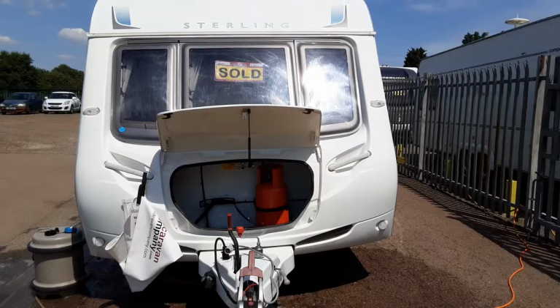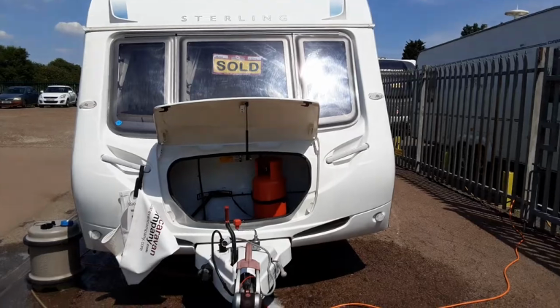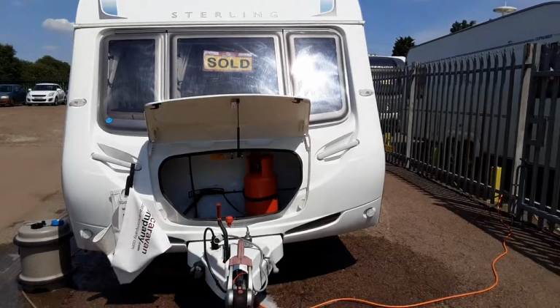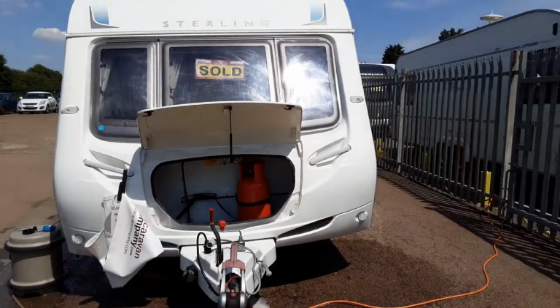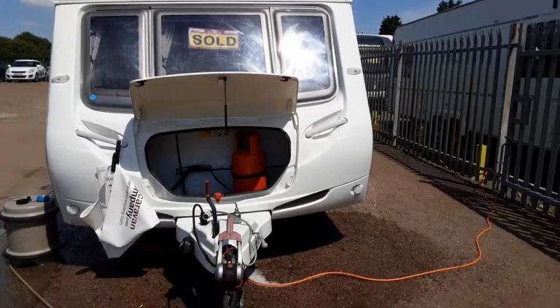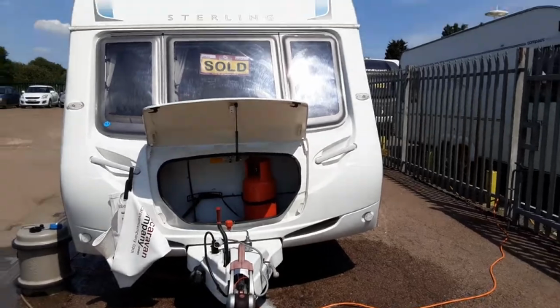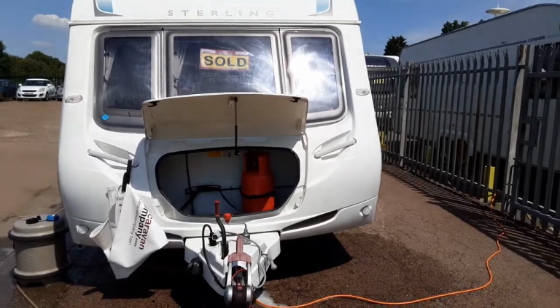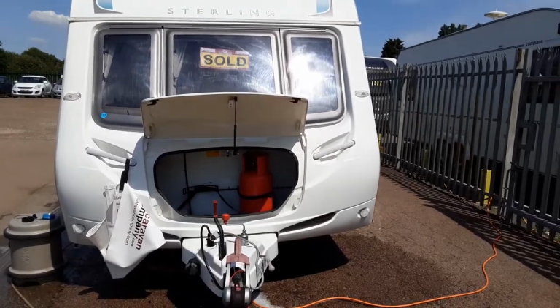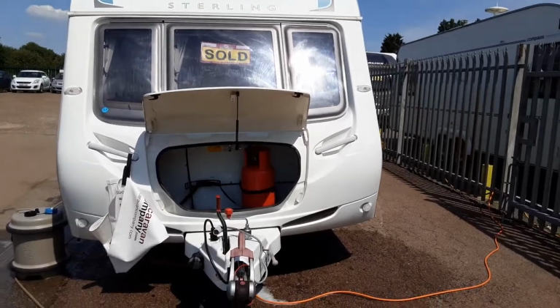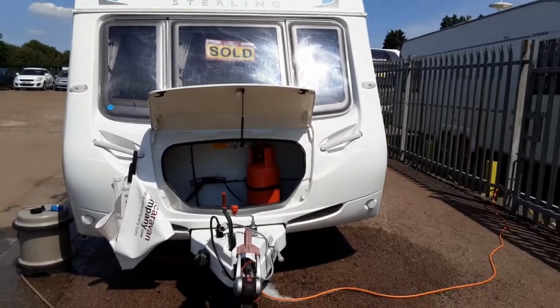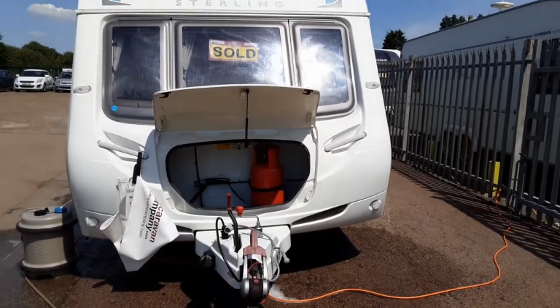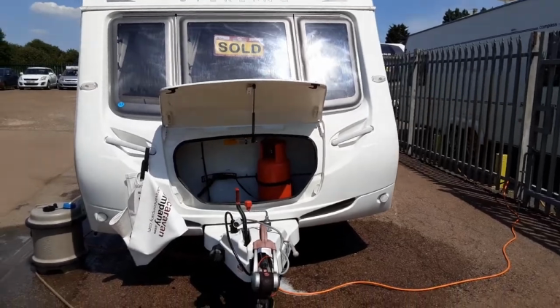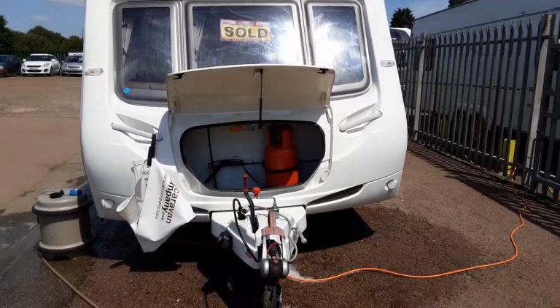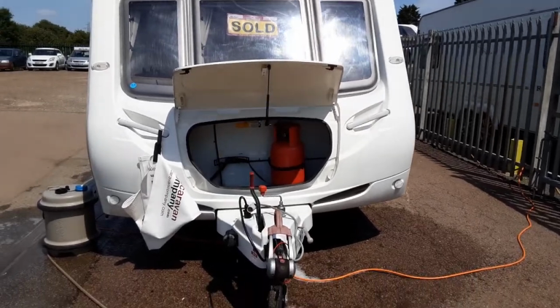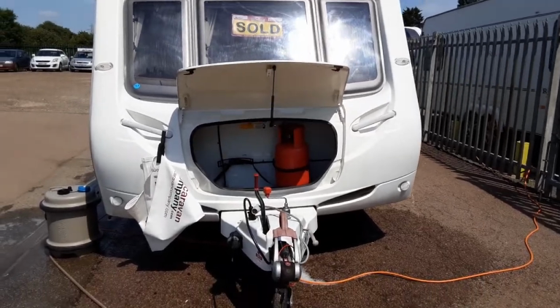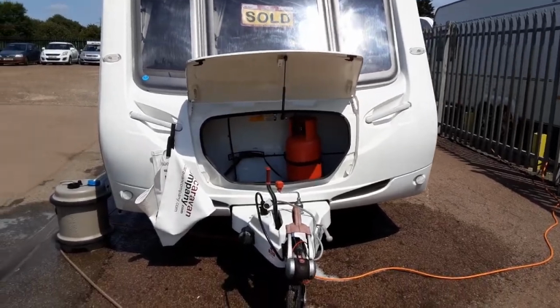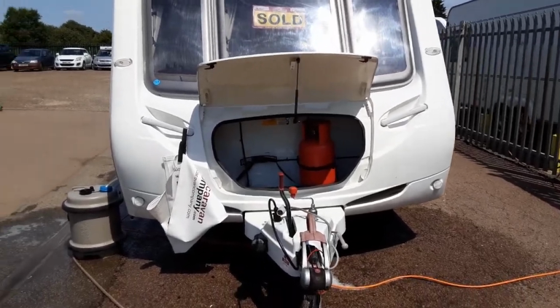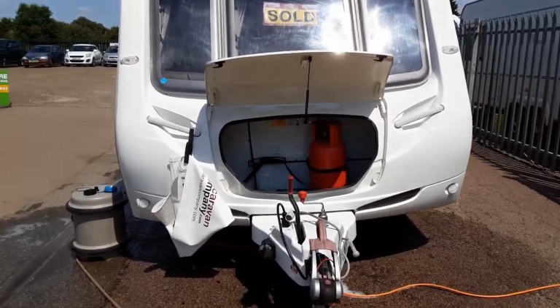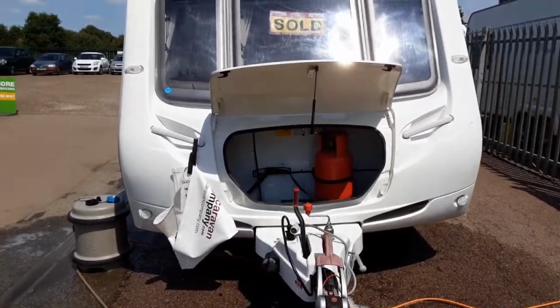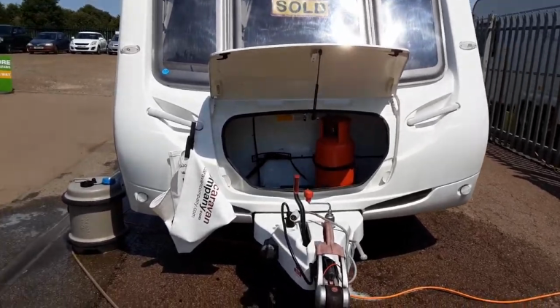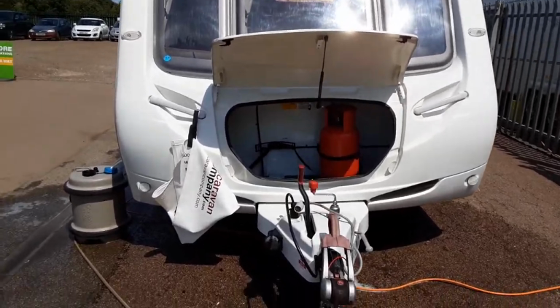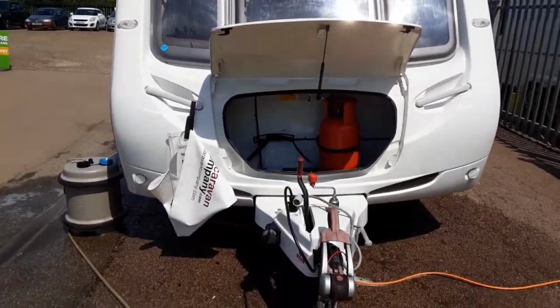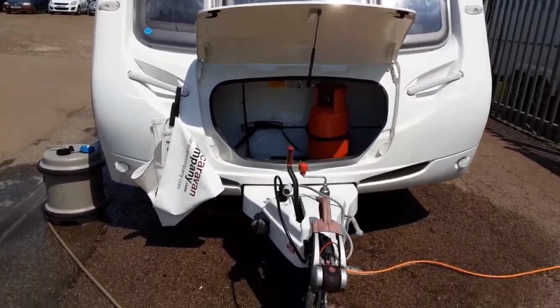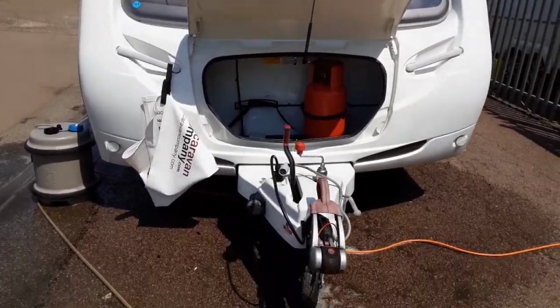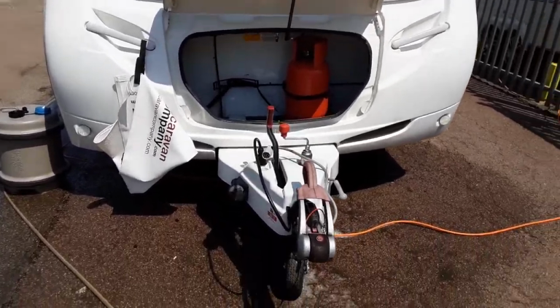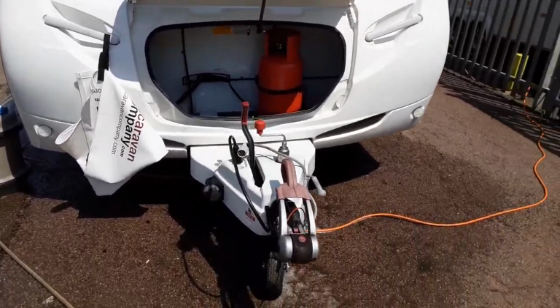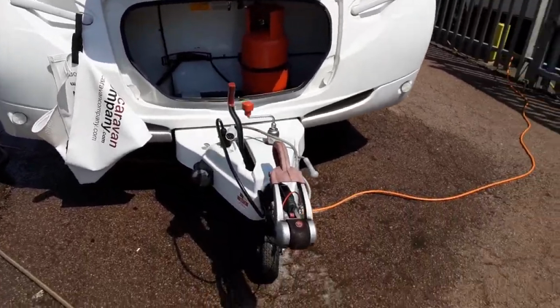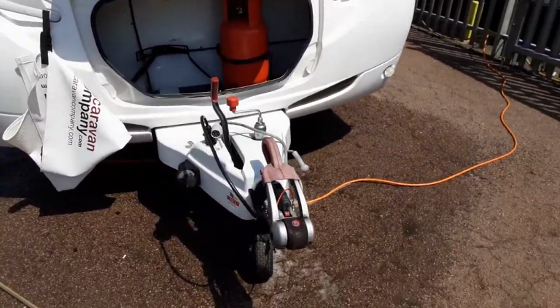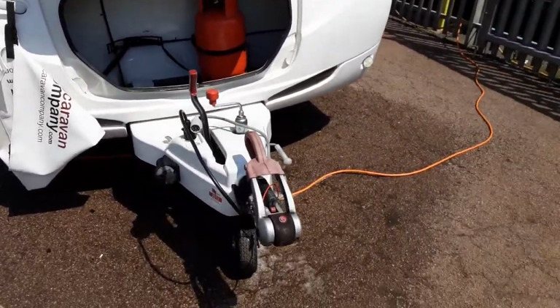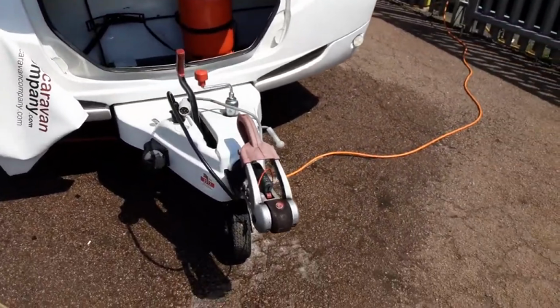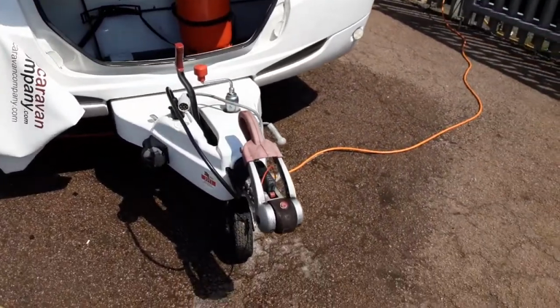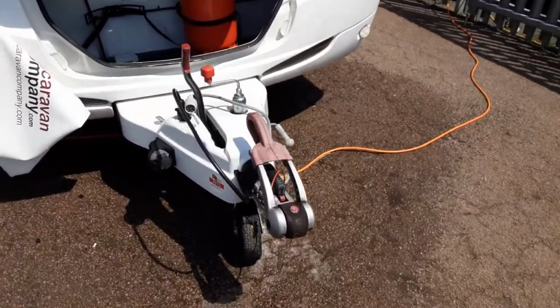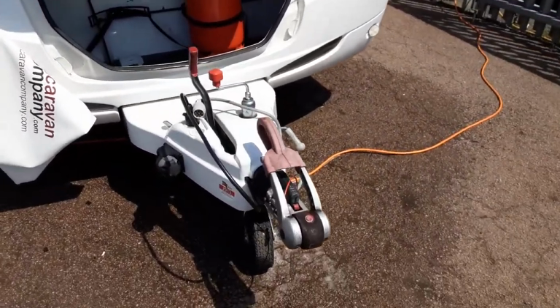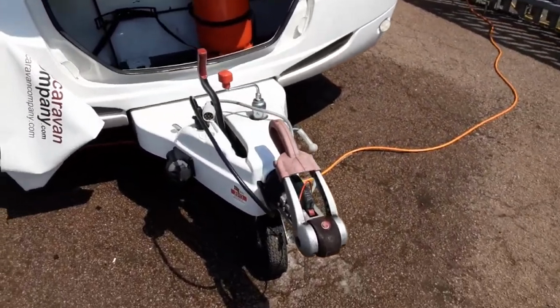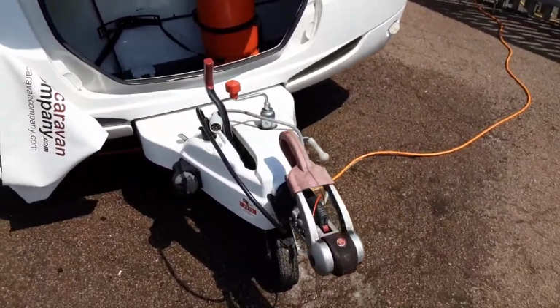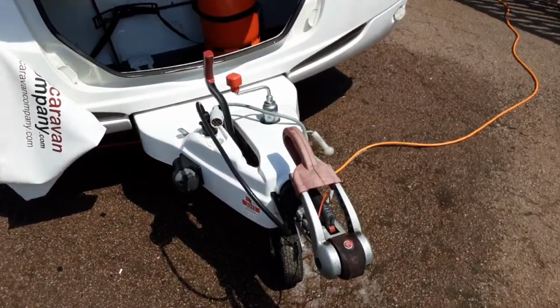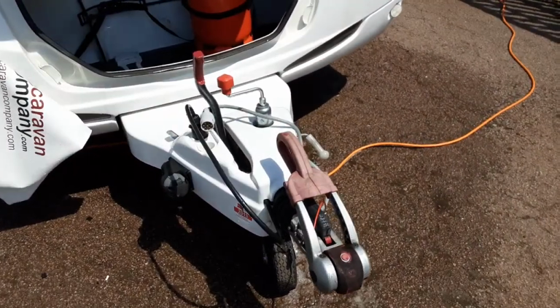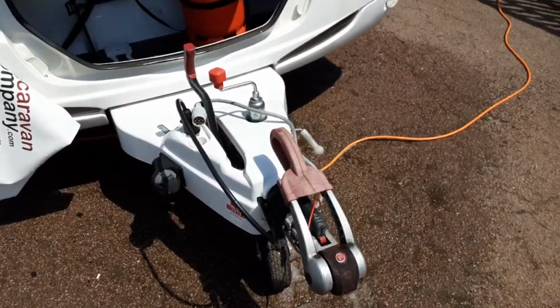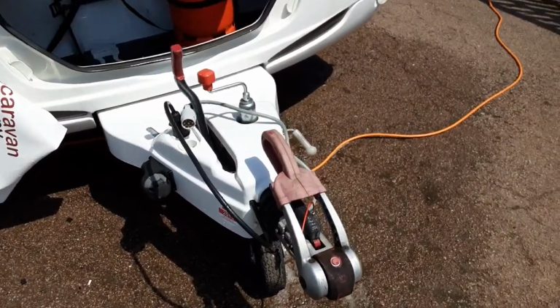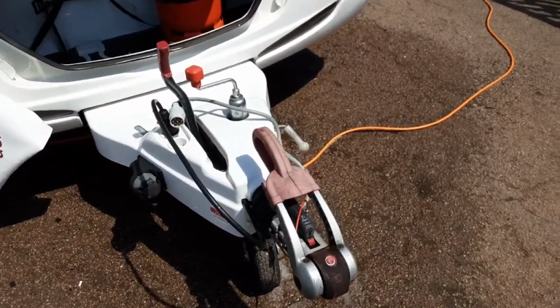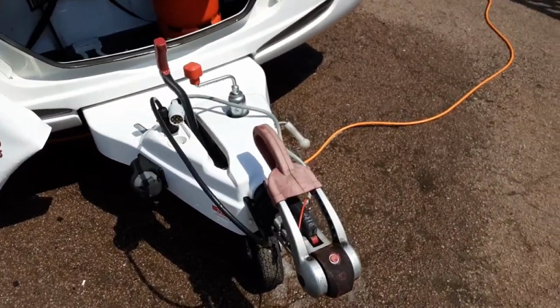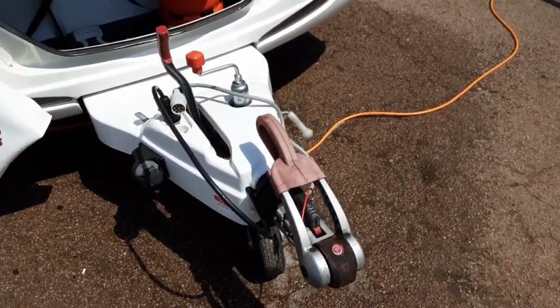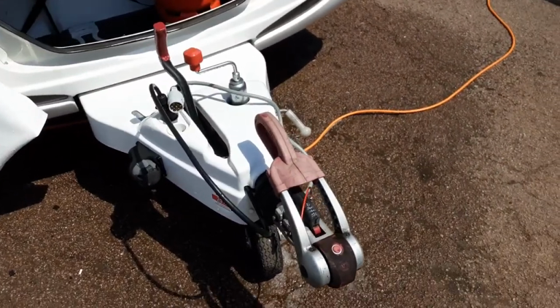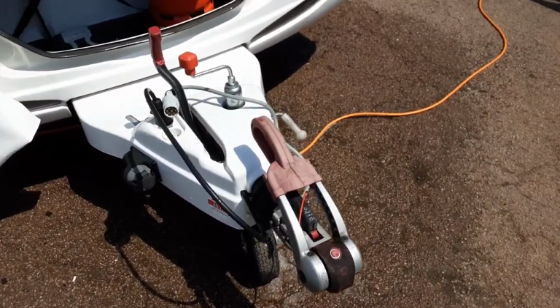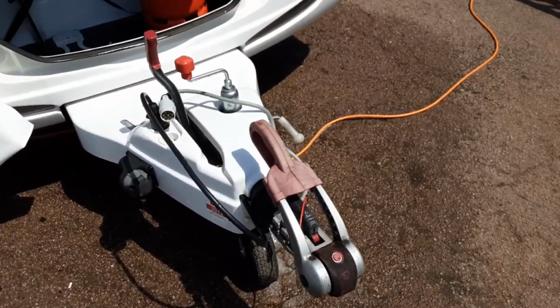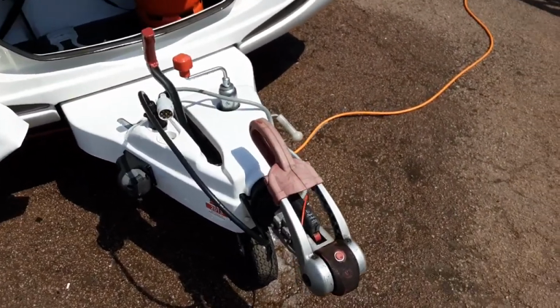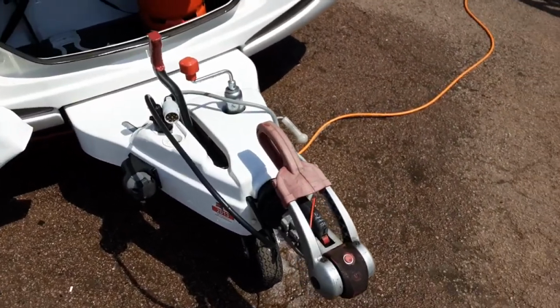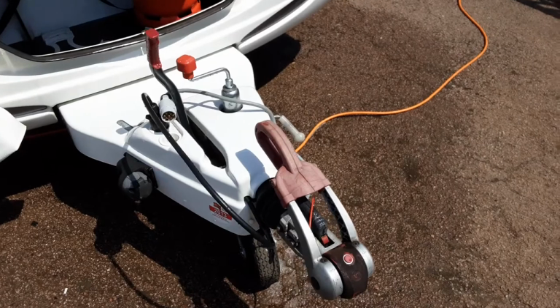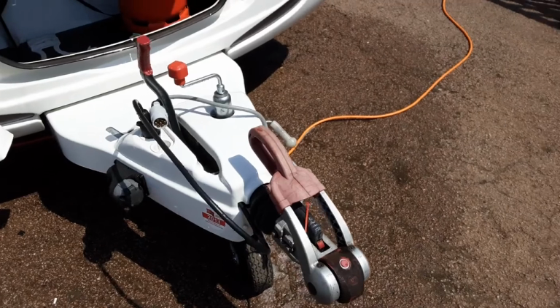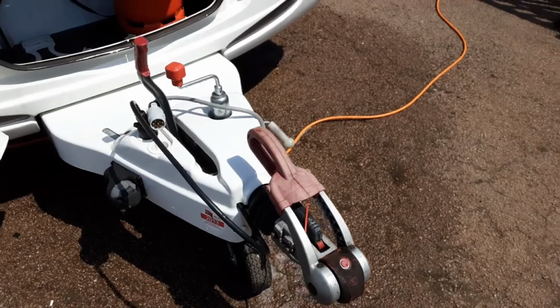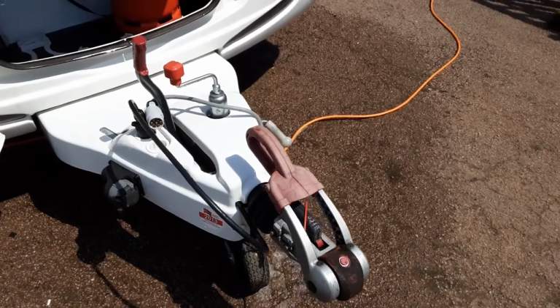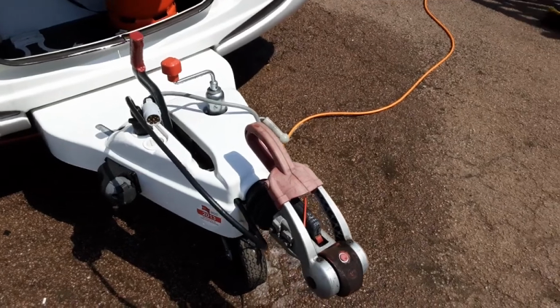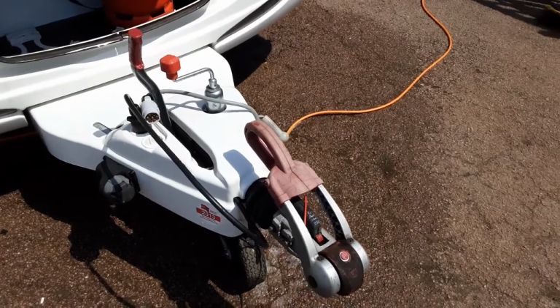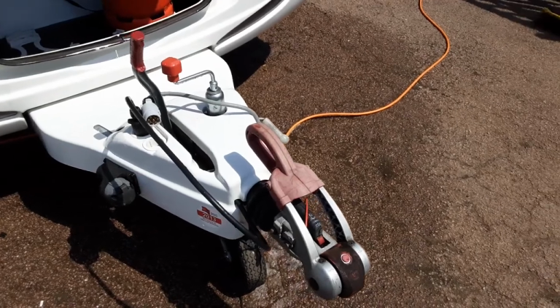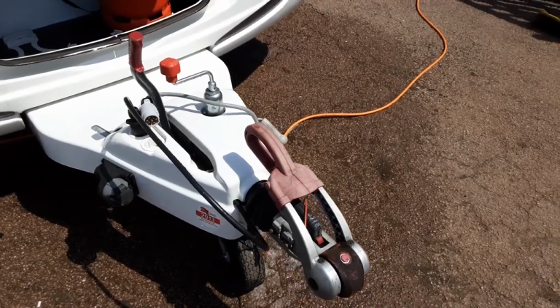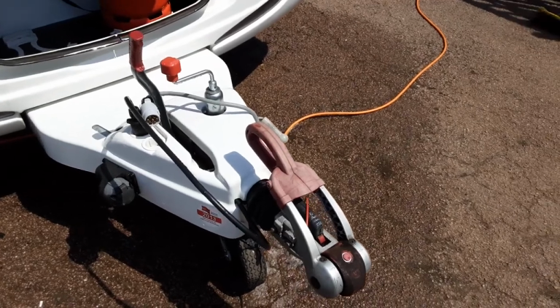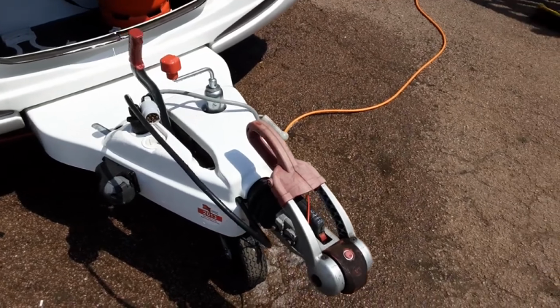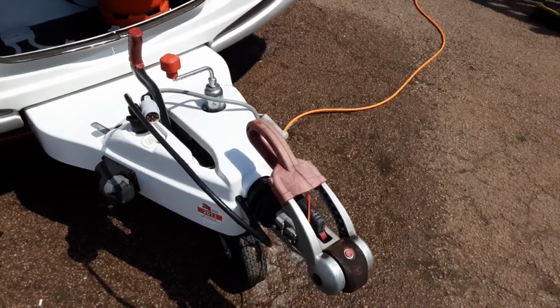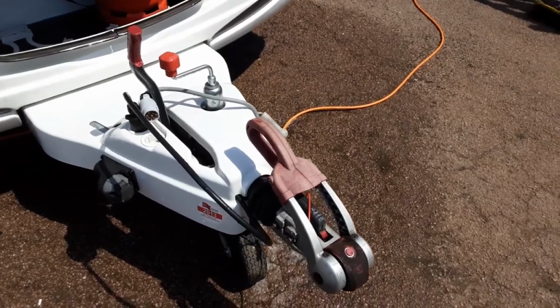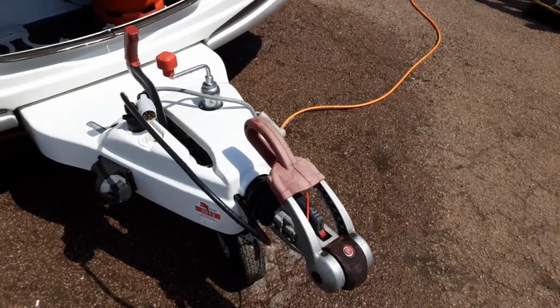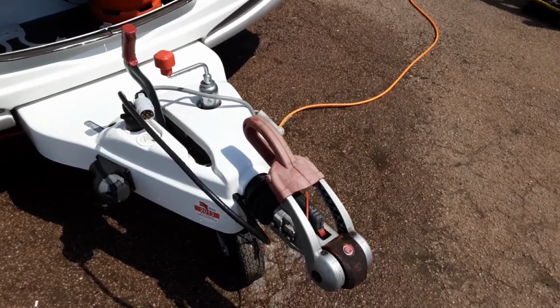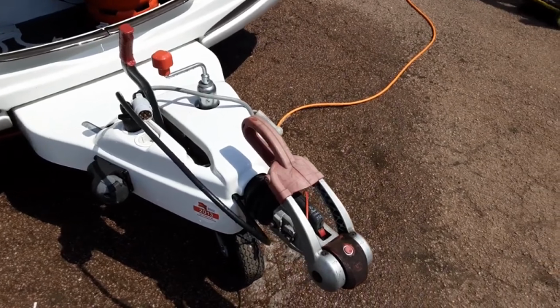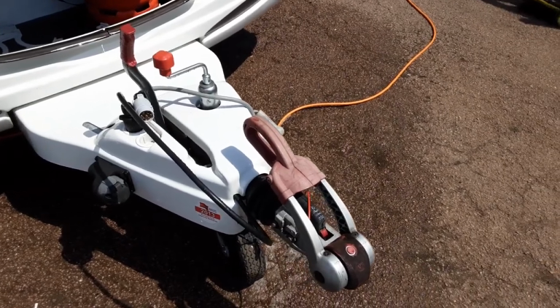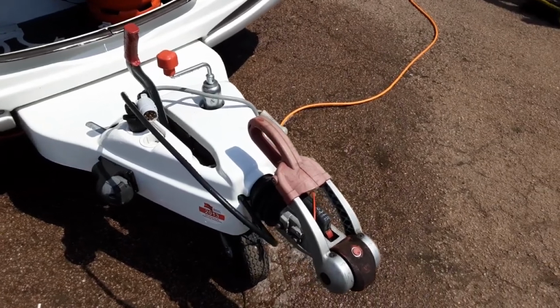This is the Sterling Elite. I'm just going to take you around the van to show you how it operates. At the front of the van you've got your jockey wheel, hitching handbrake — we'll demonstrate these to you in person here on site.